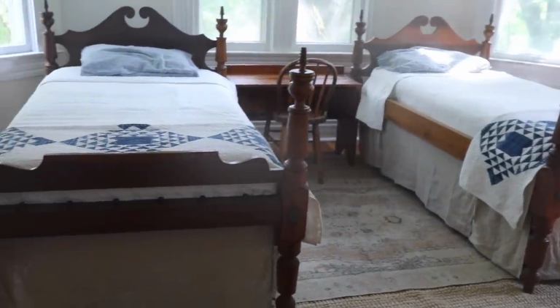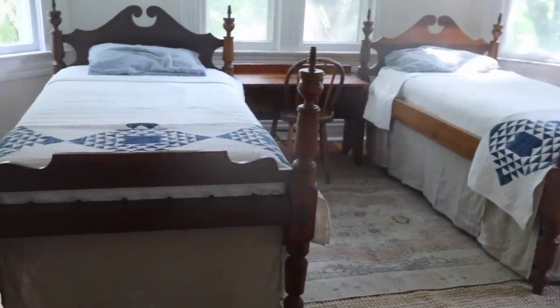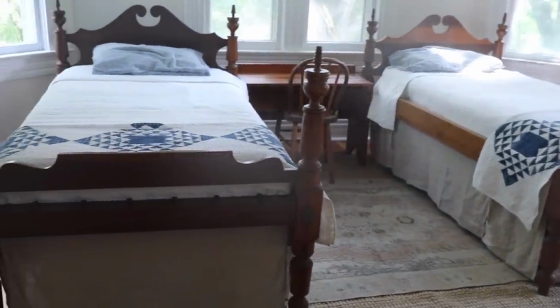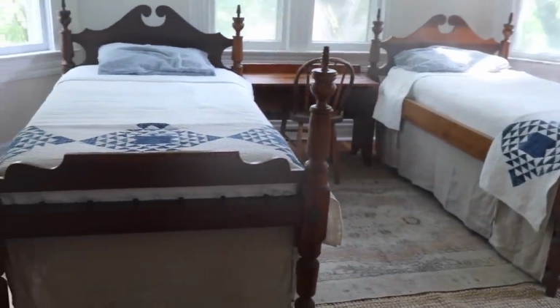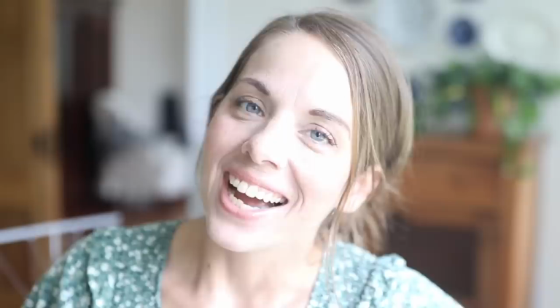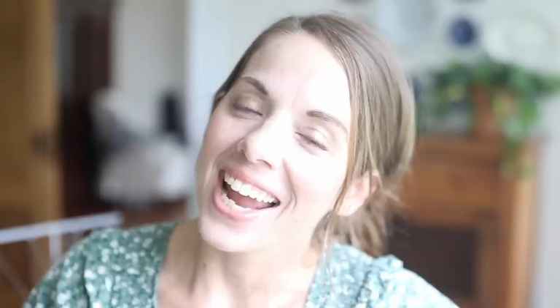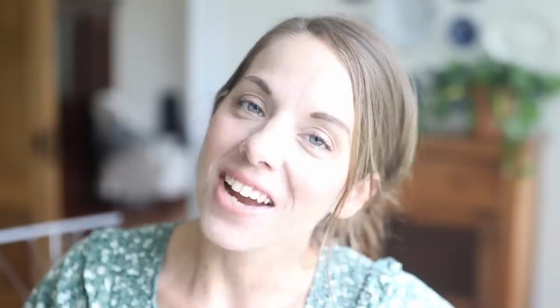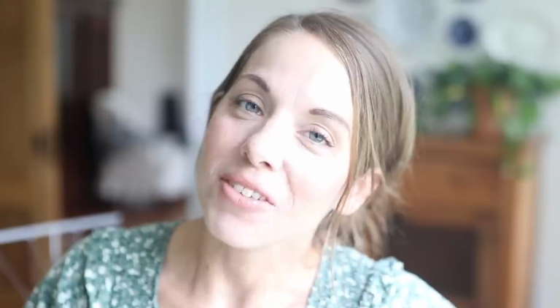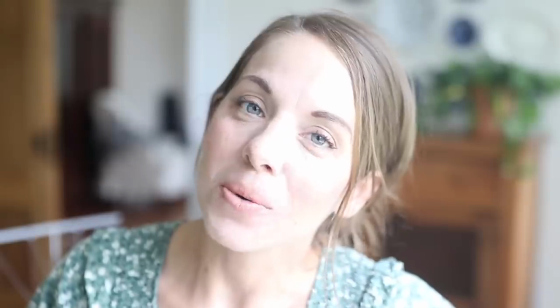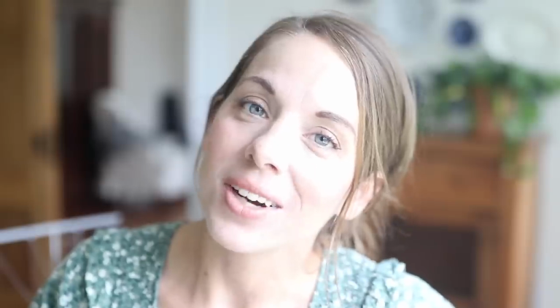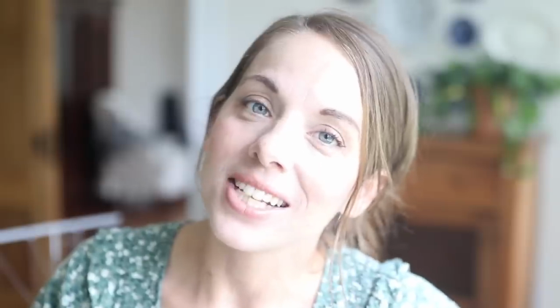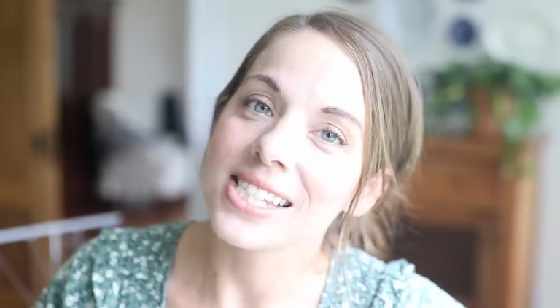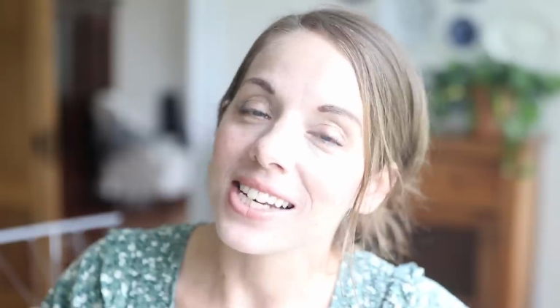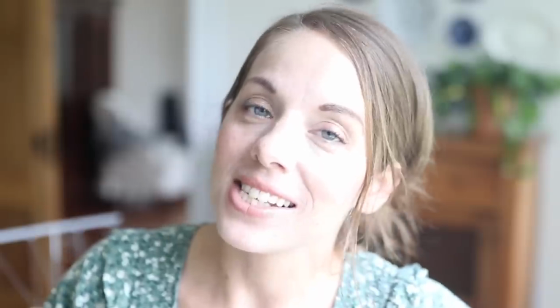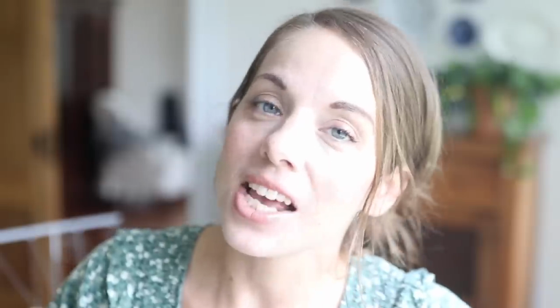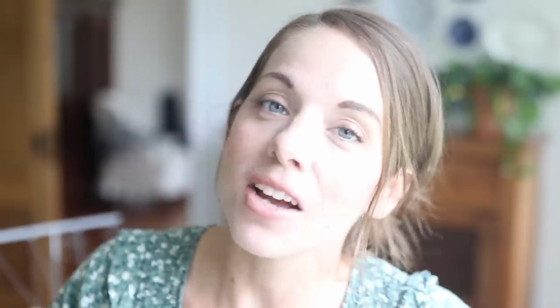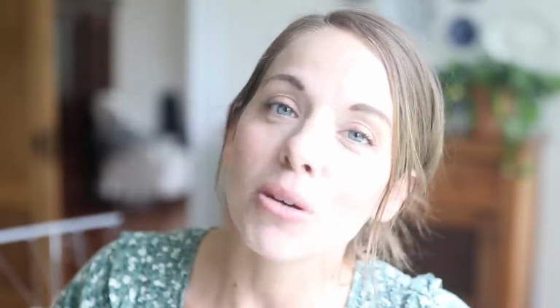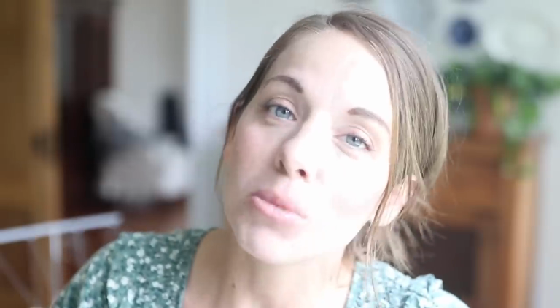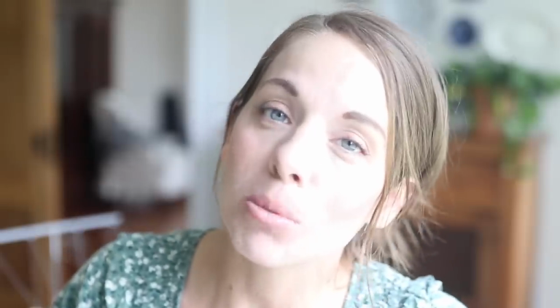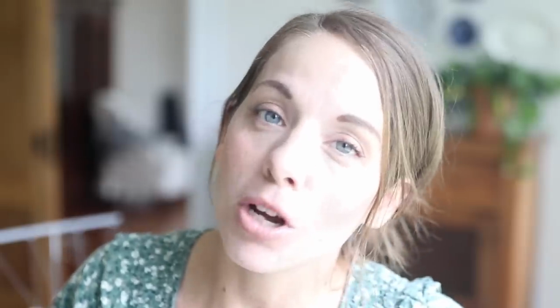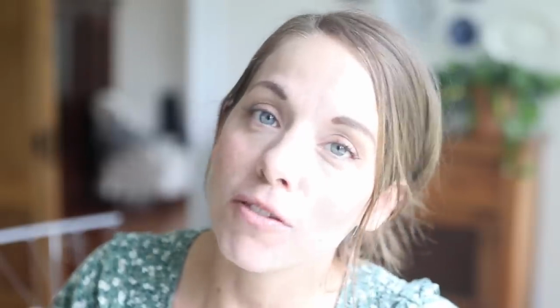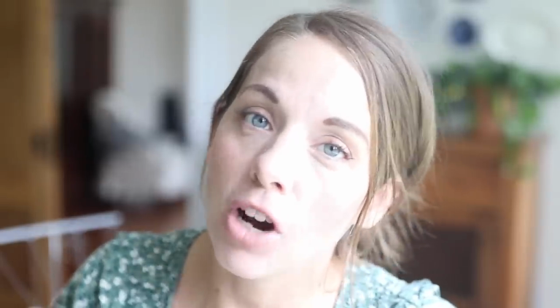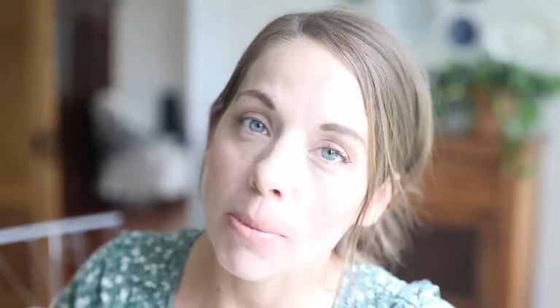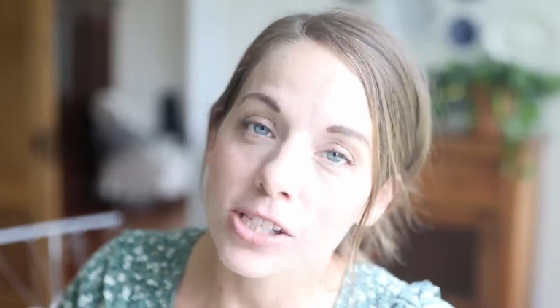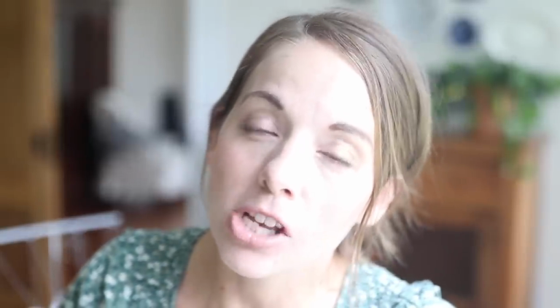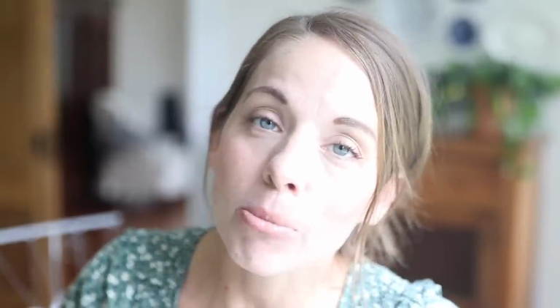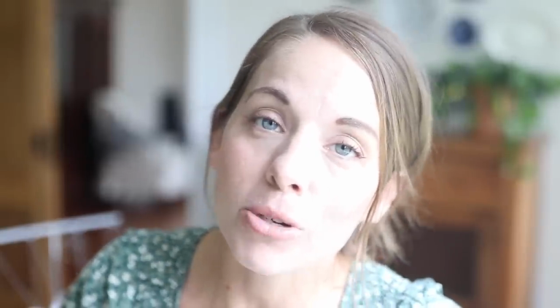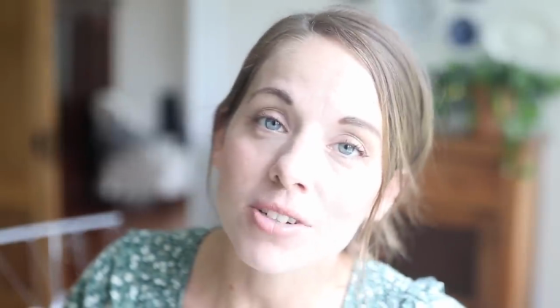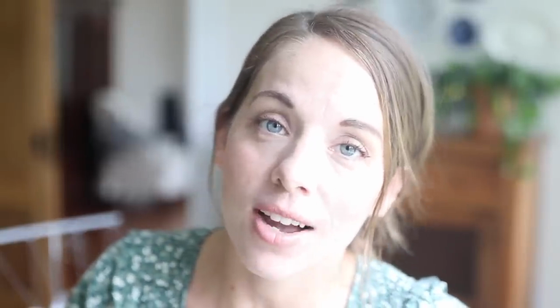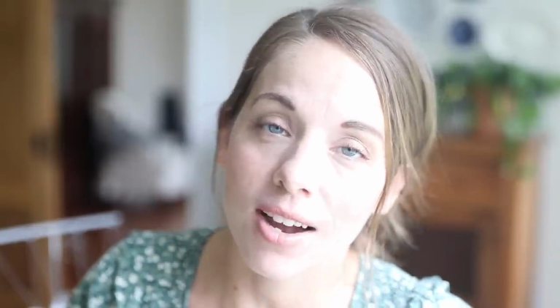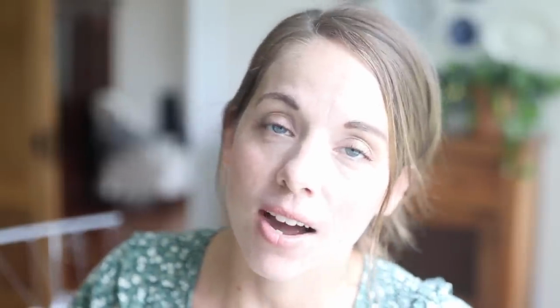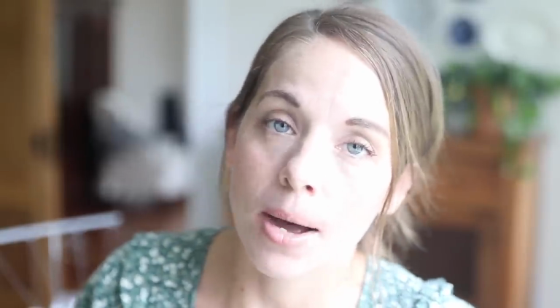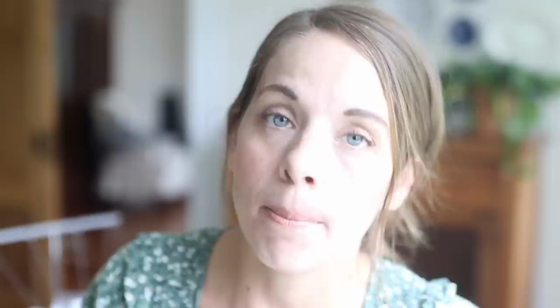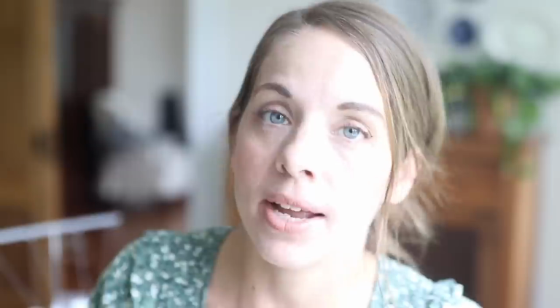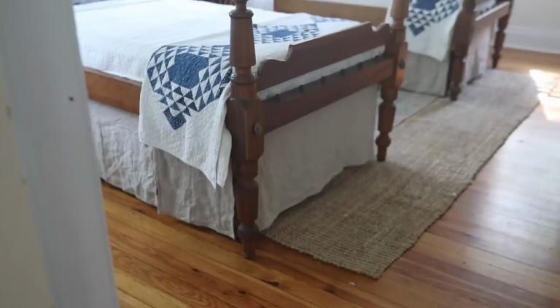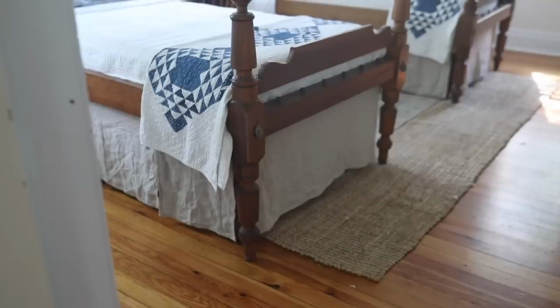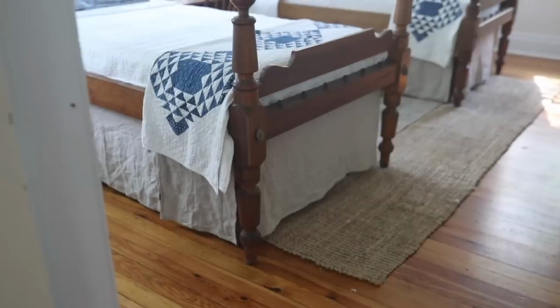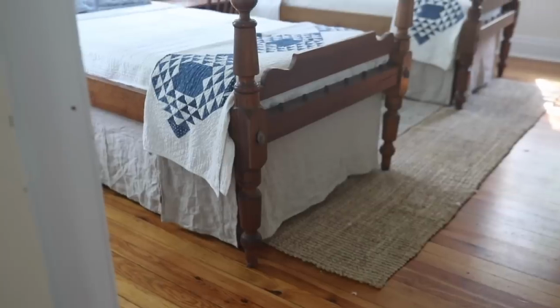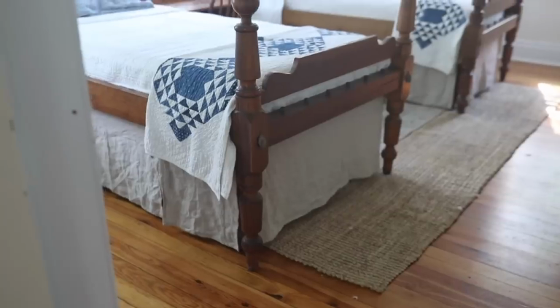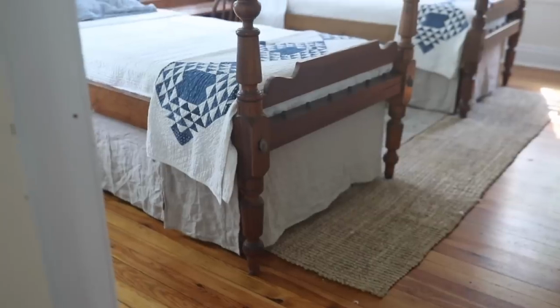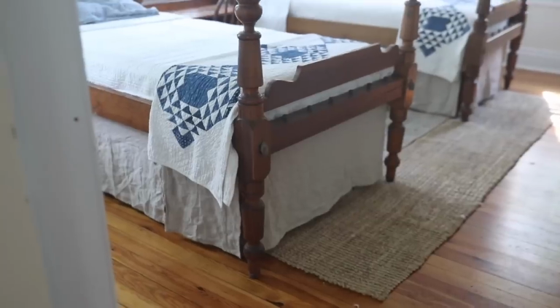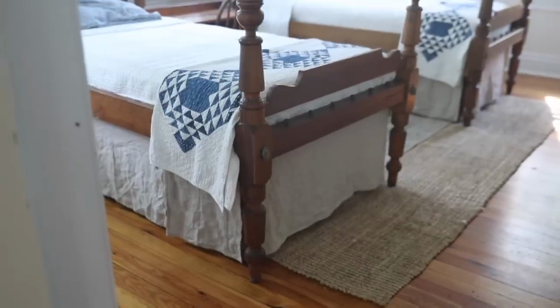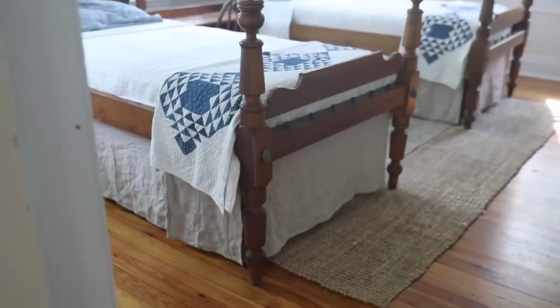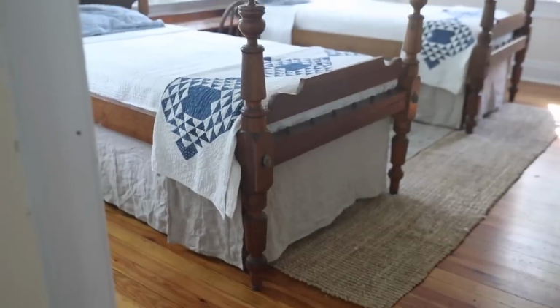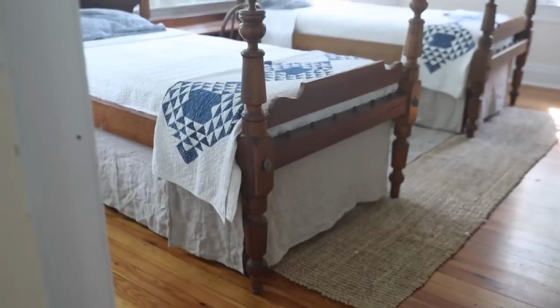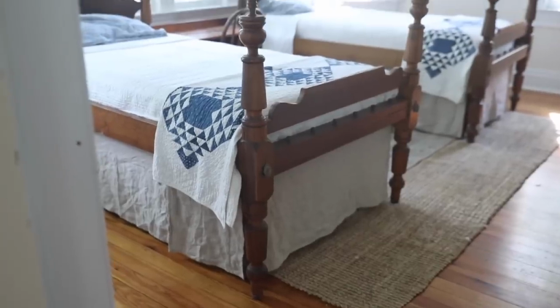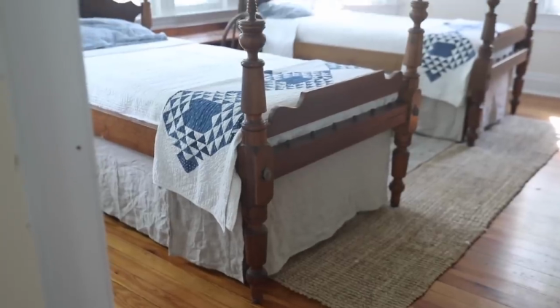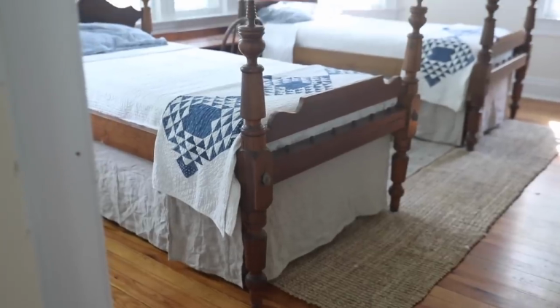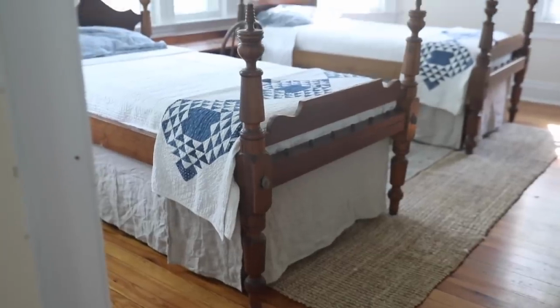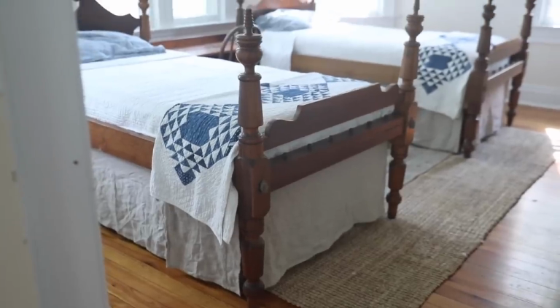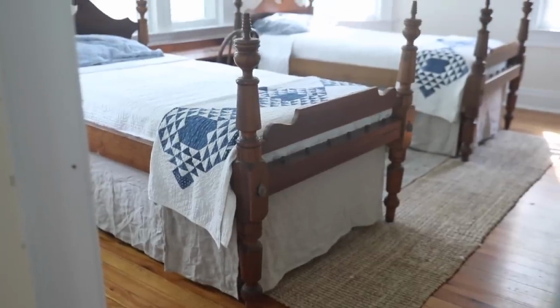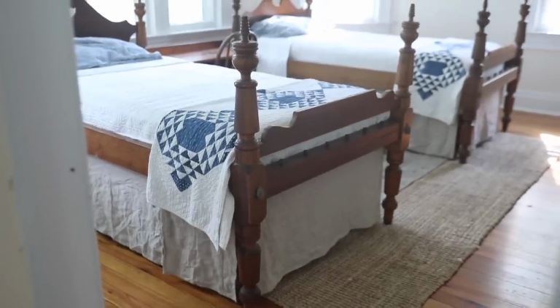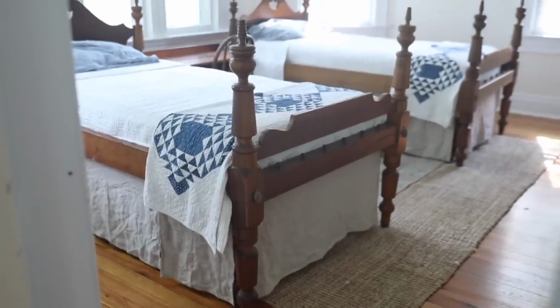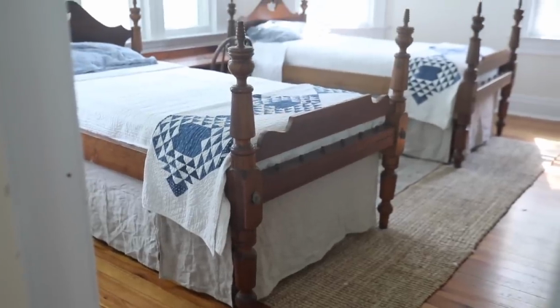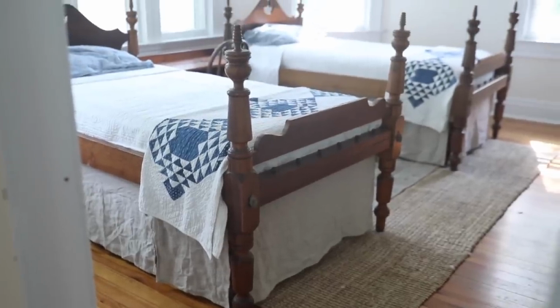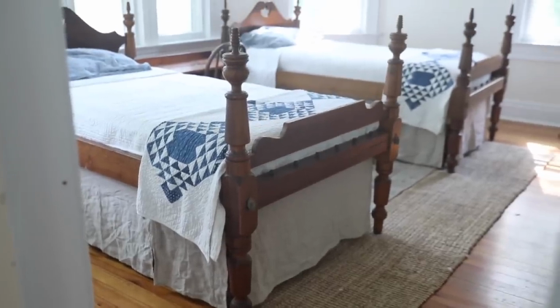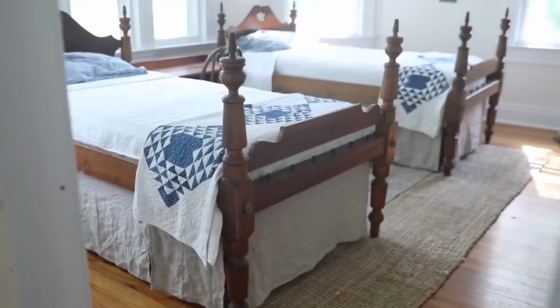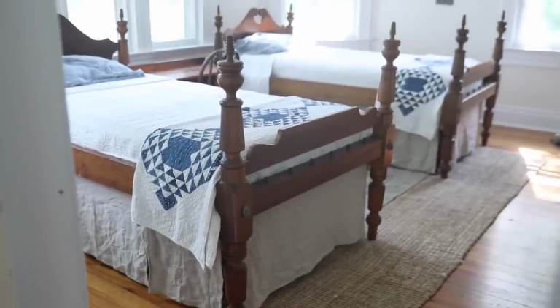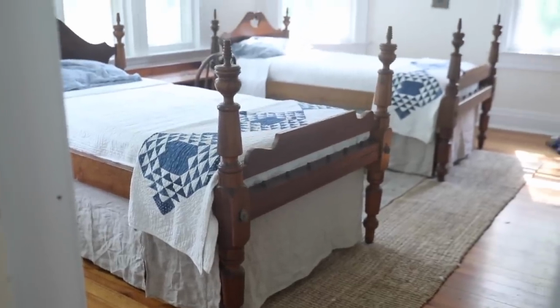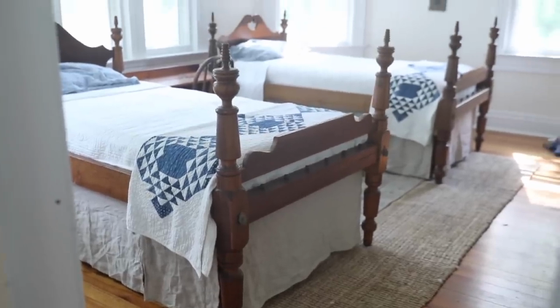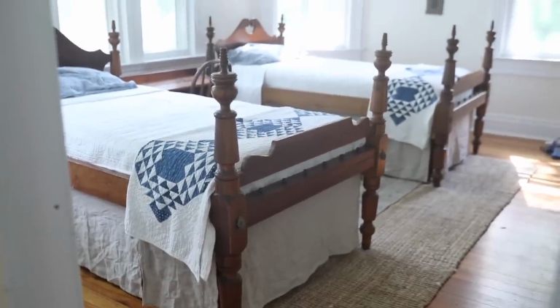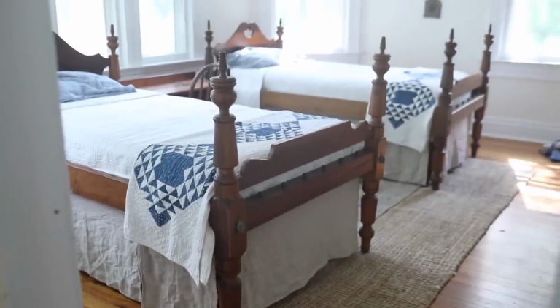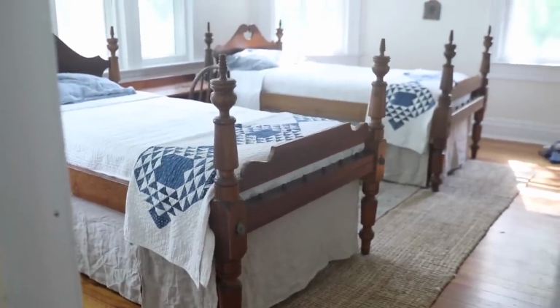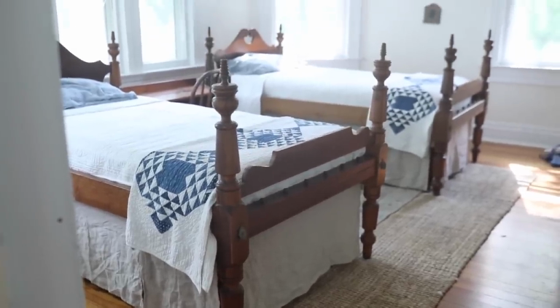Hey everyone, it's Lisa from the blog farmhouseonboon.com and today I'm going to show you how to make a linen bed skirt.